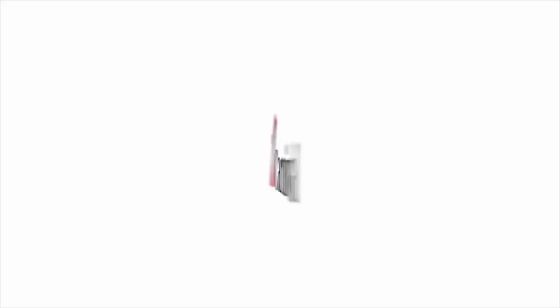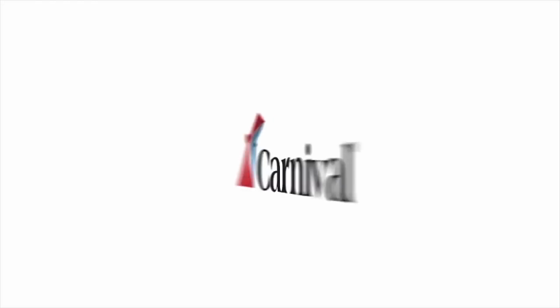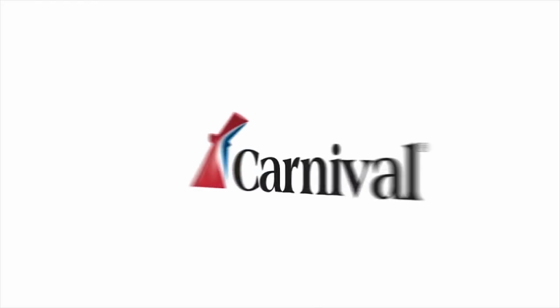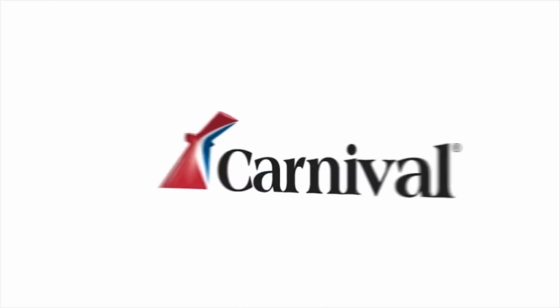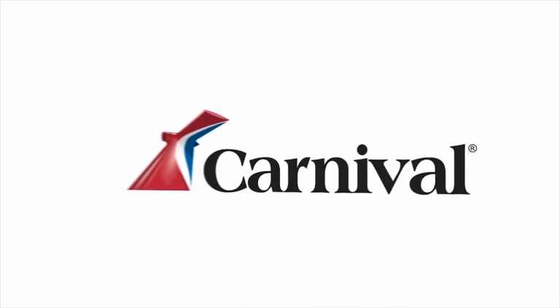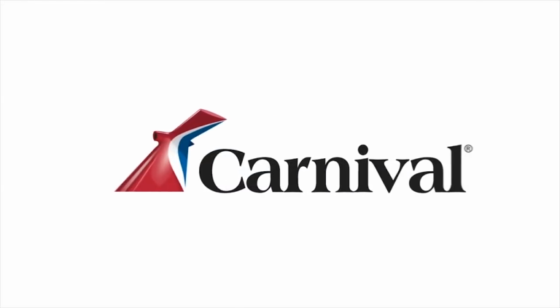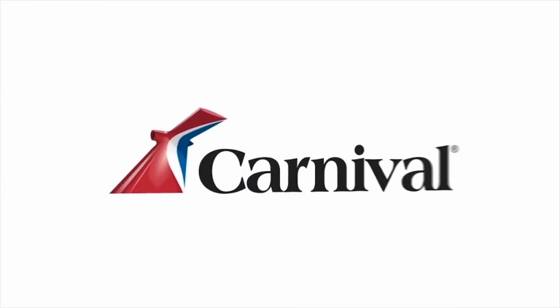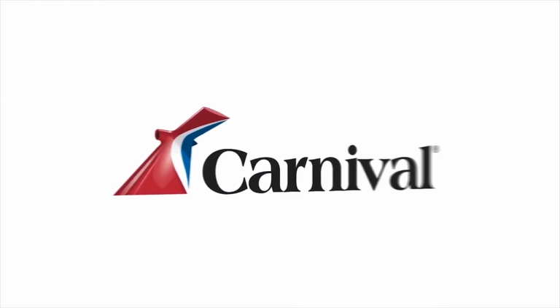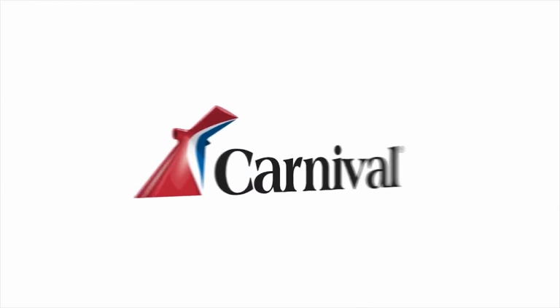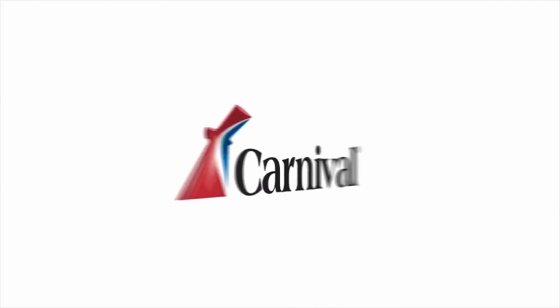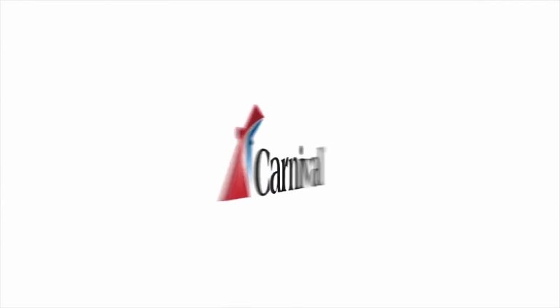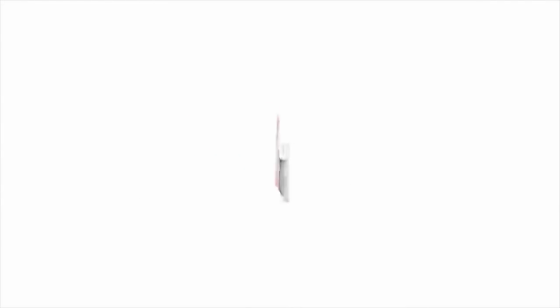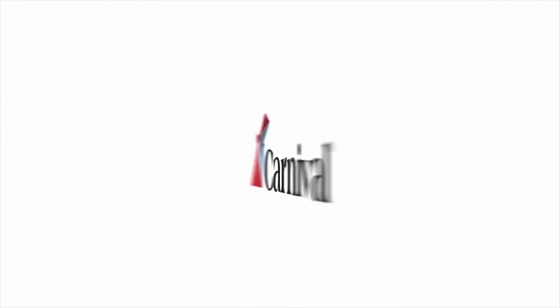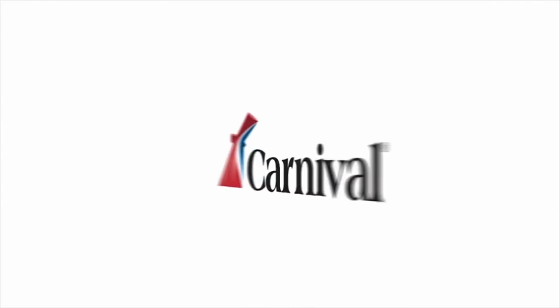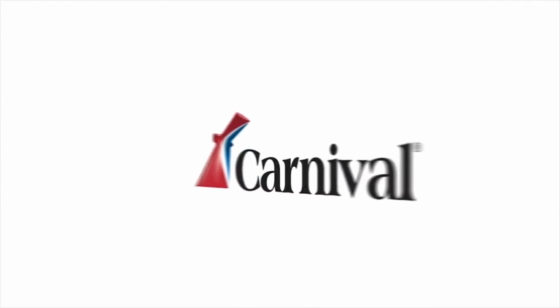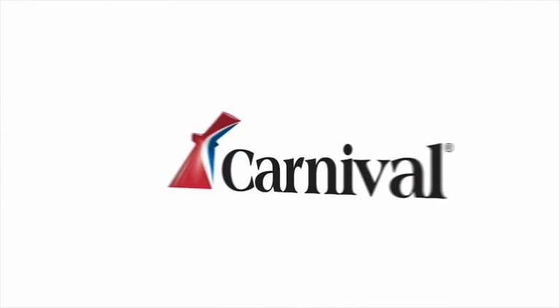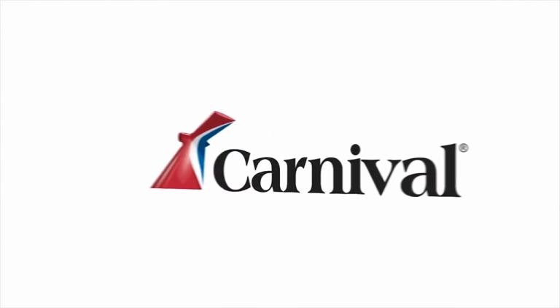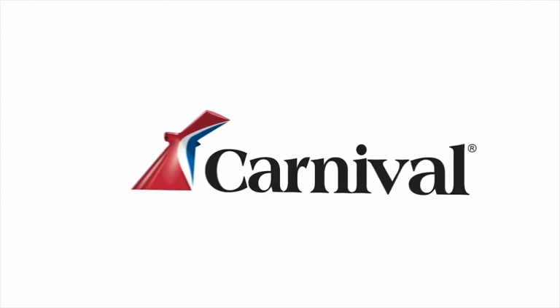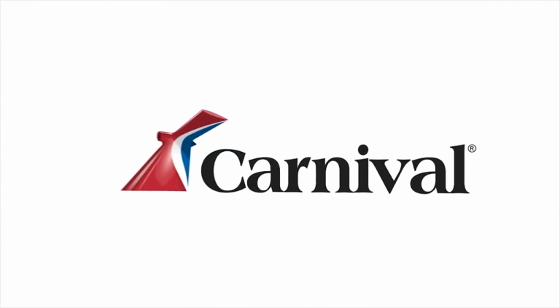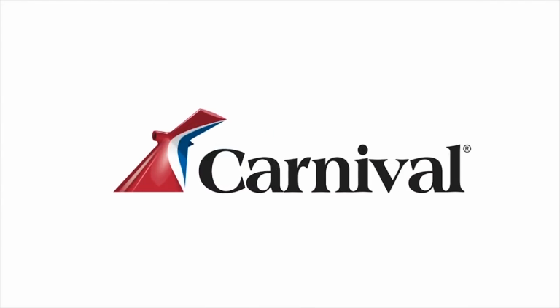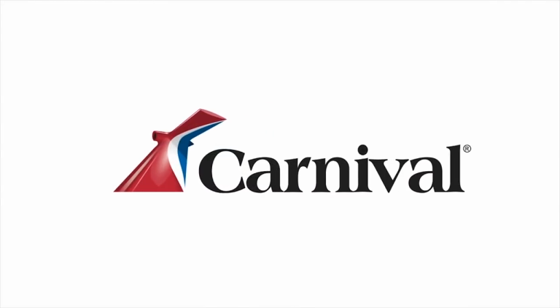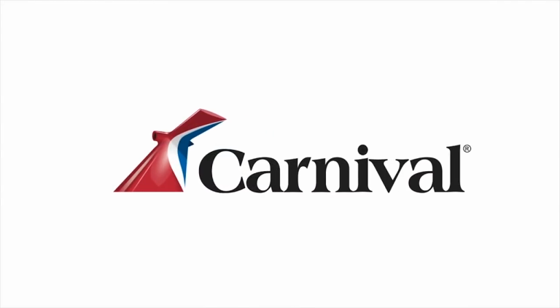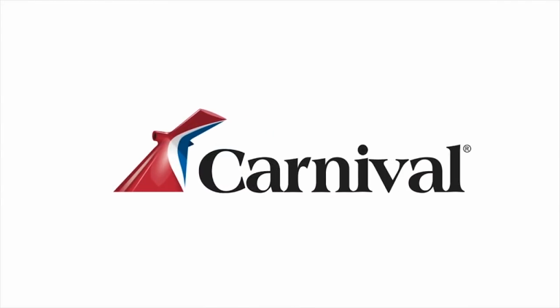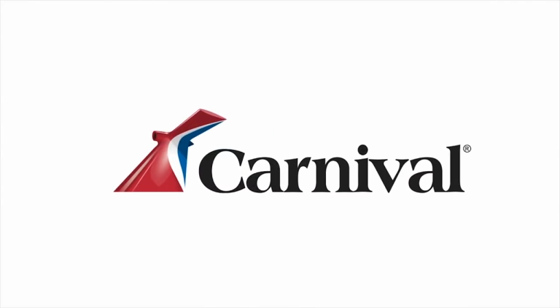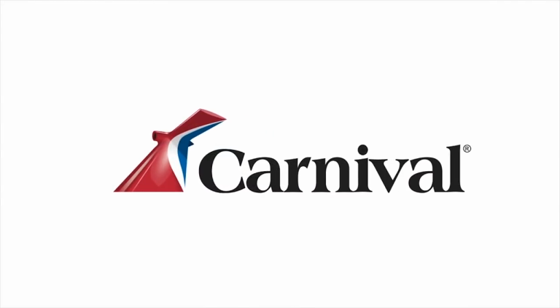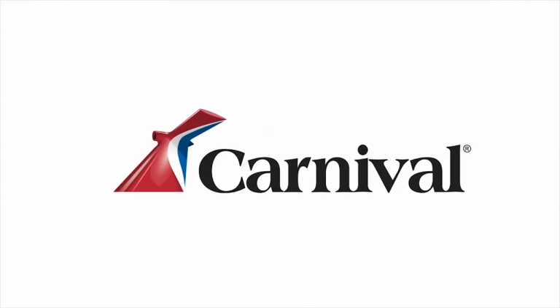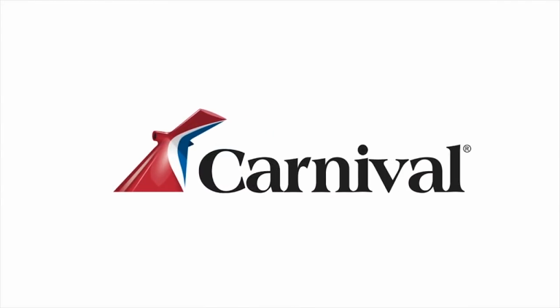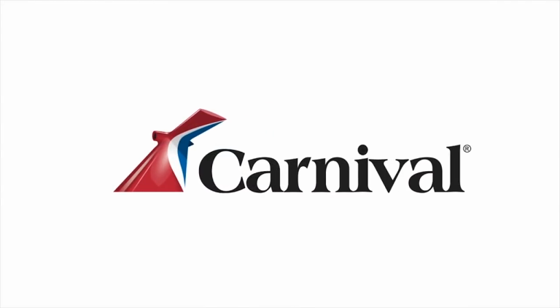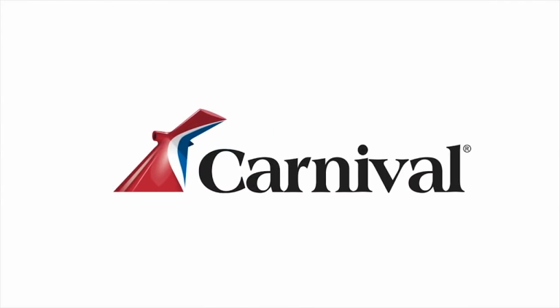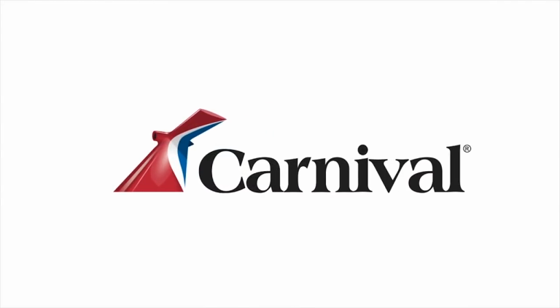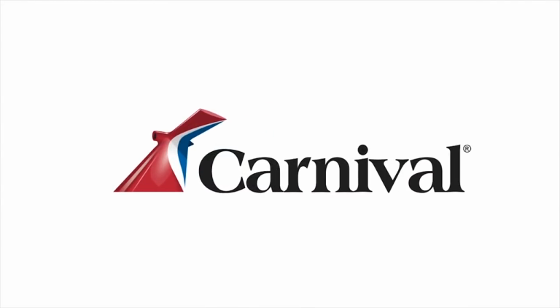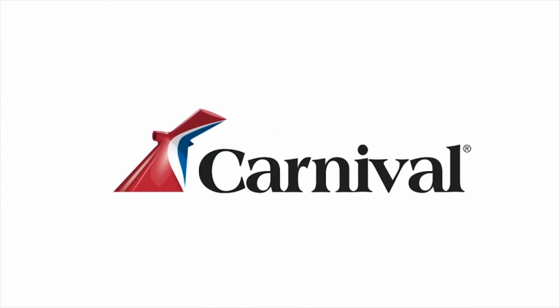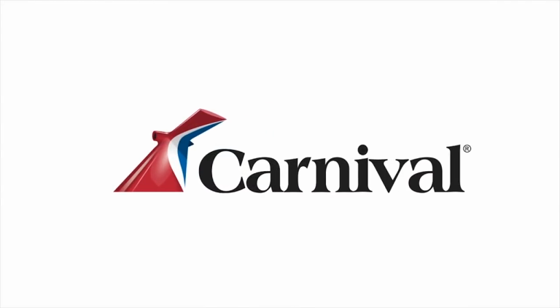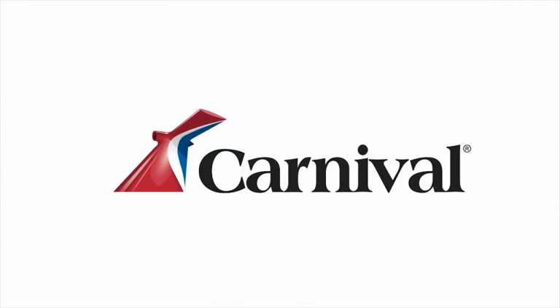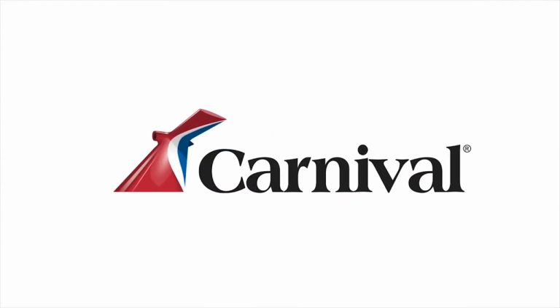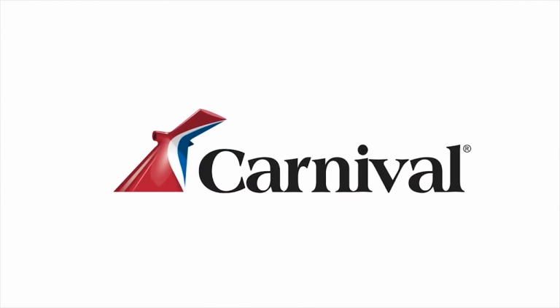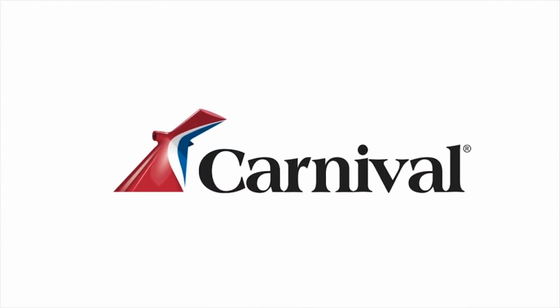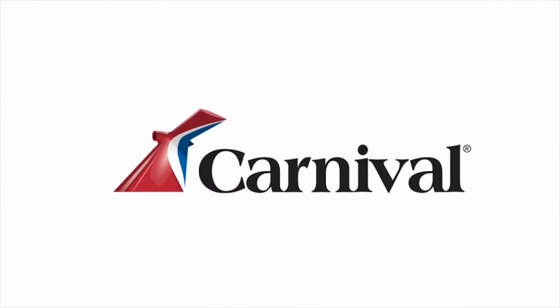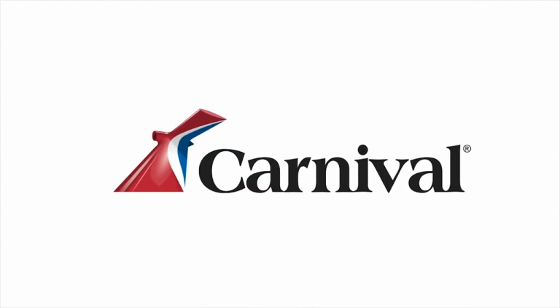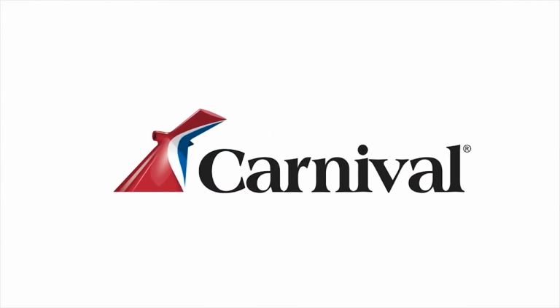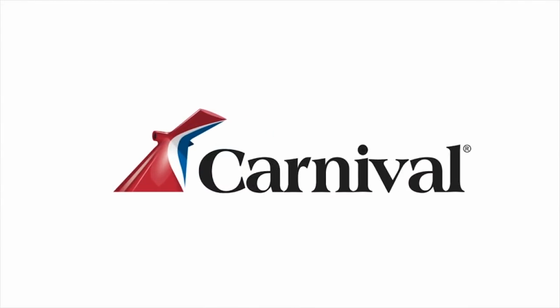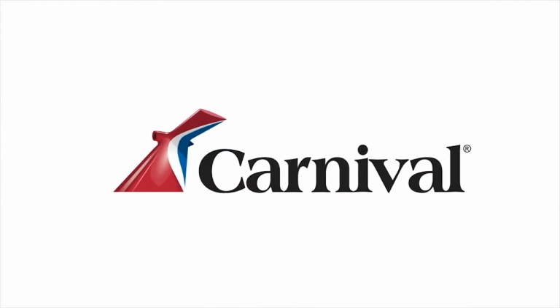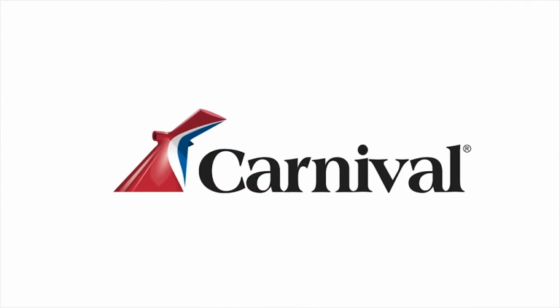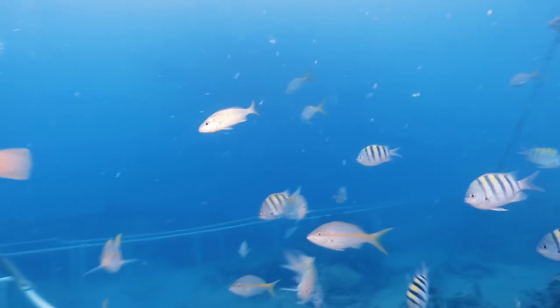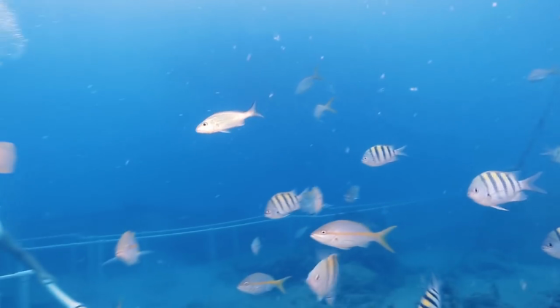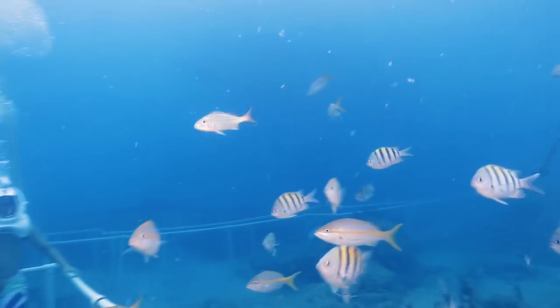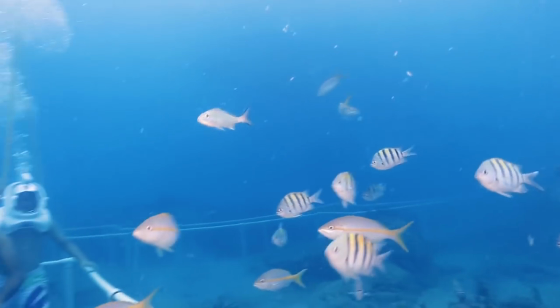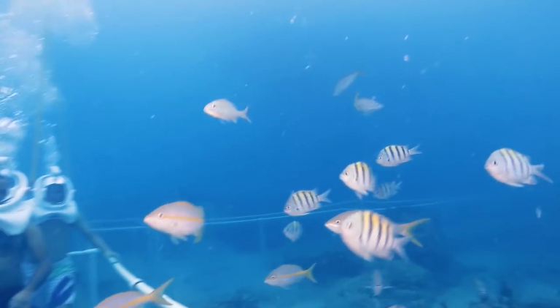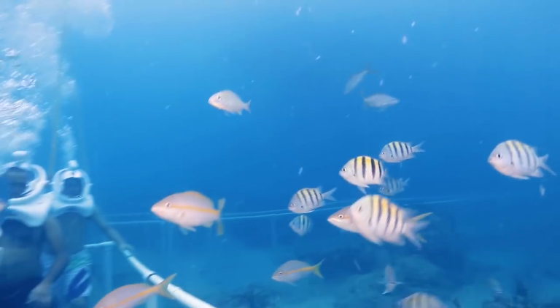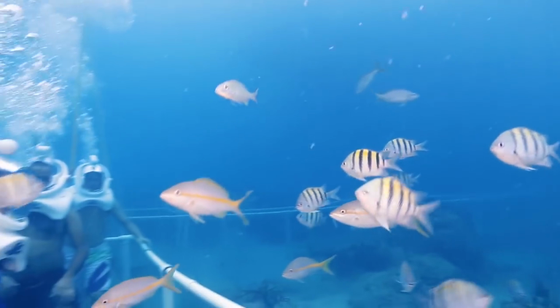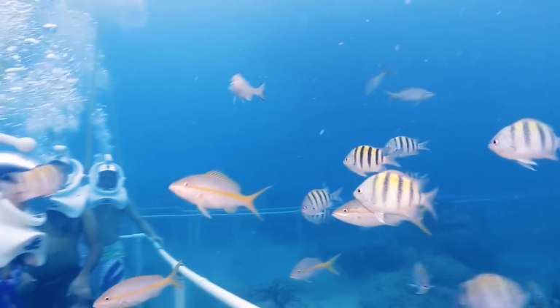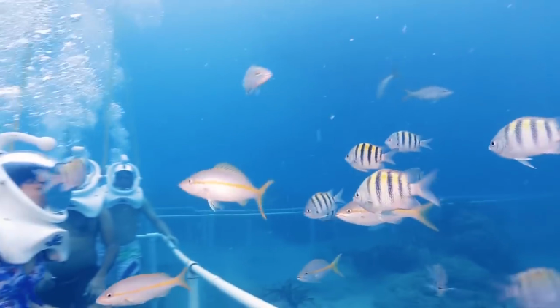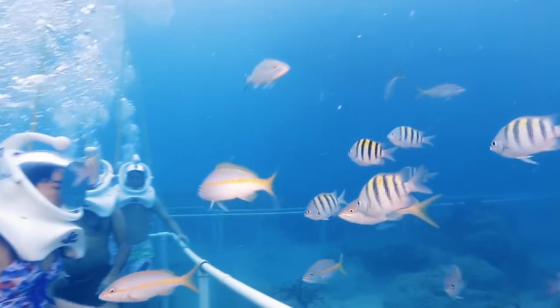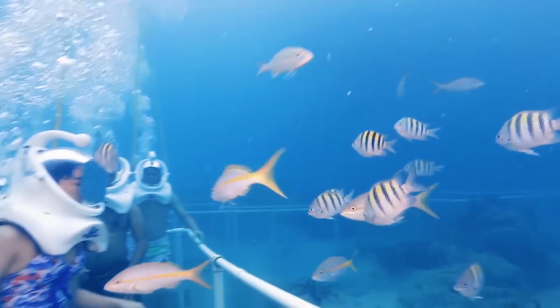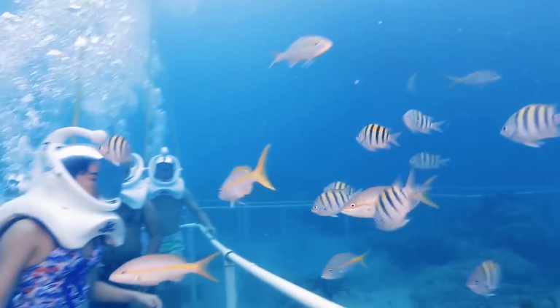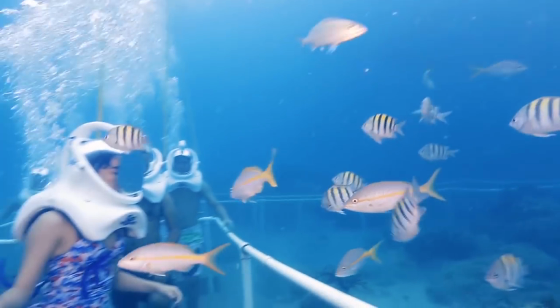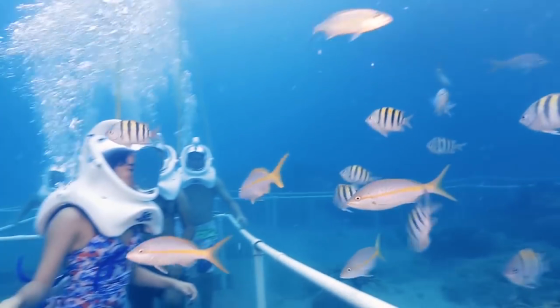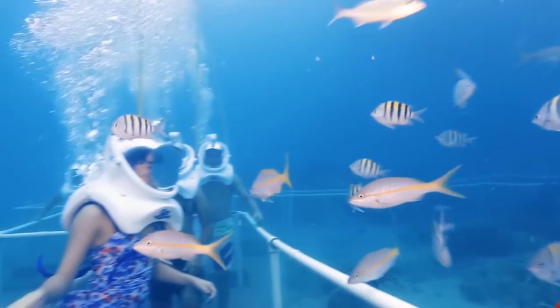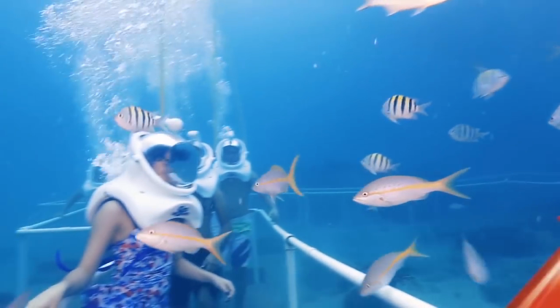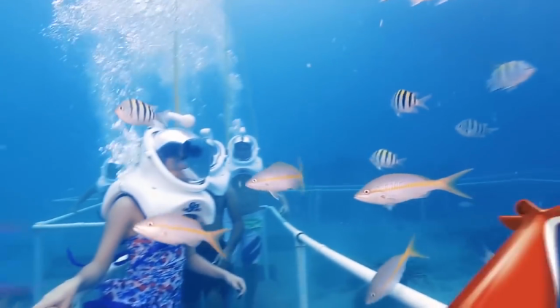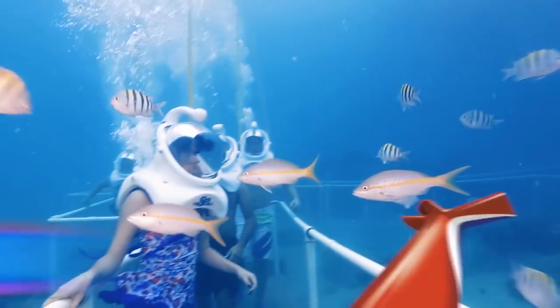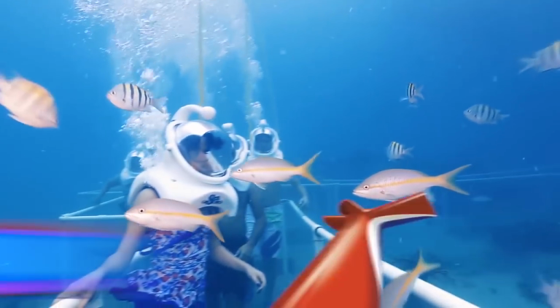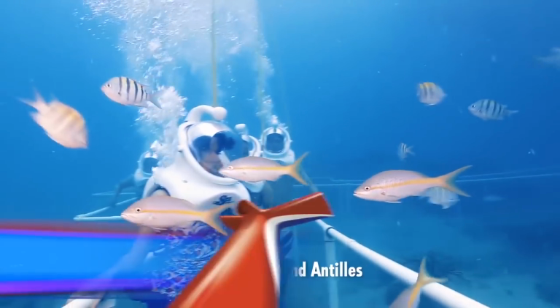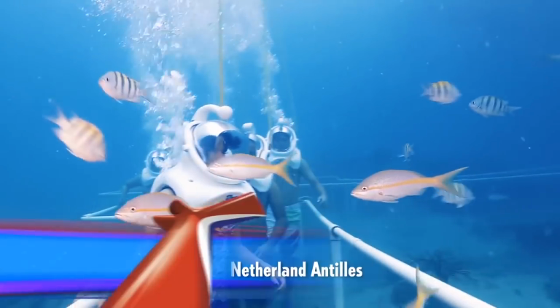The Carnival logo, a red, white, and blue Y-shaped ship horn. Sea Trek, St. Martin, Netherland Antilles.